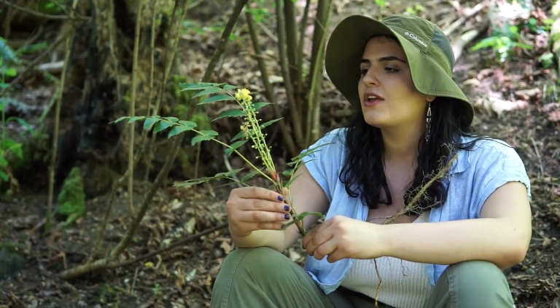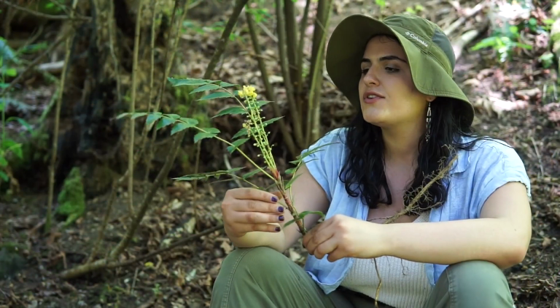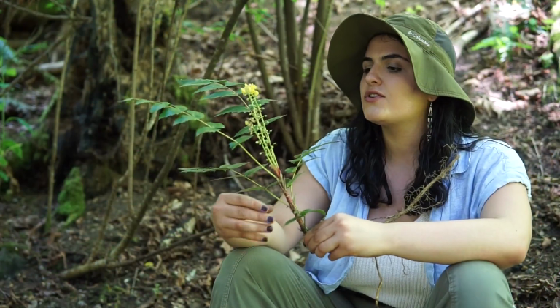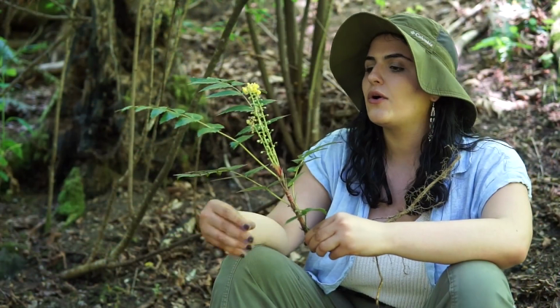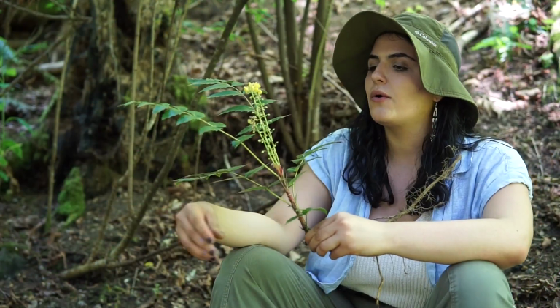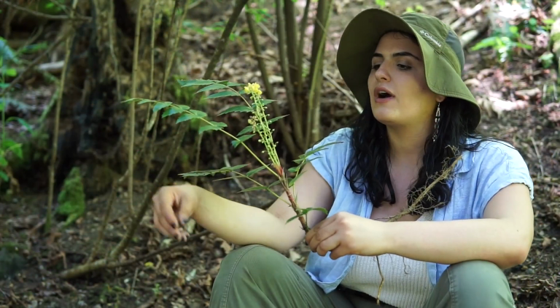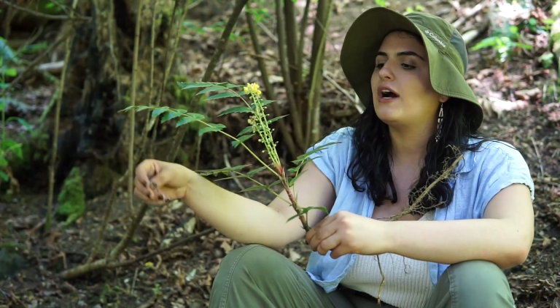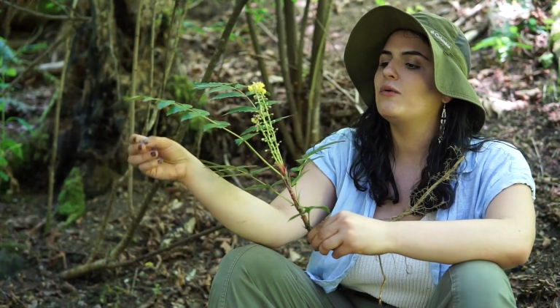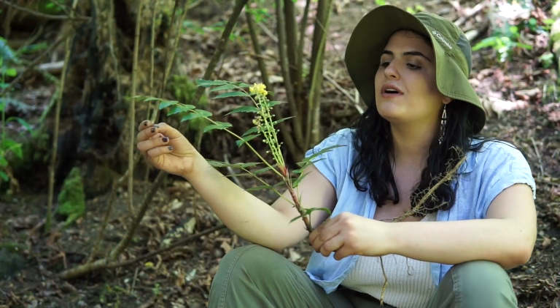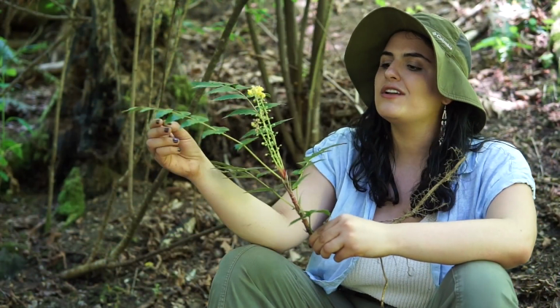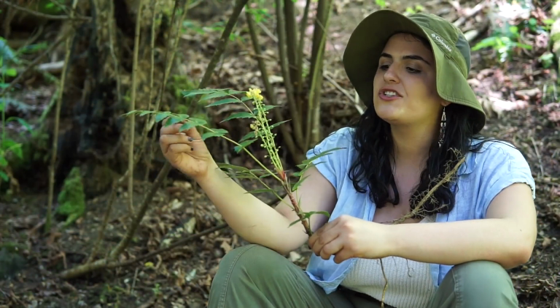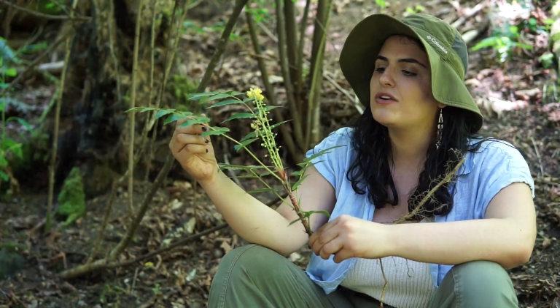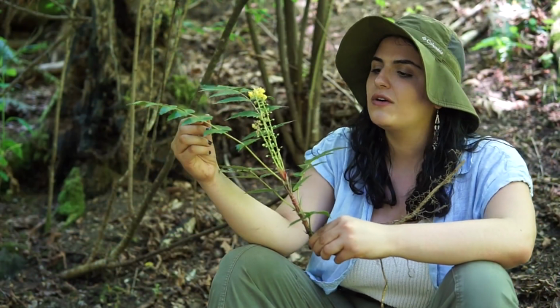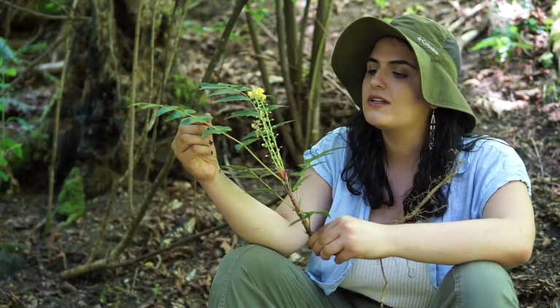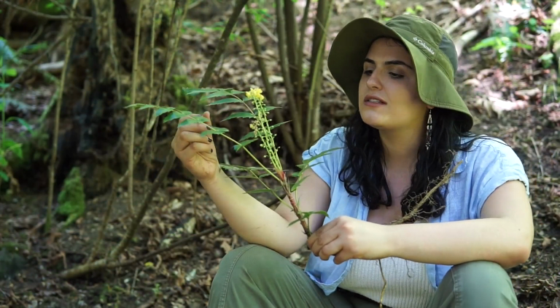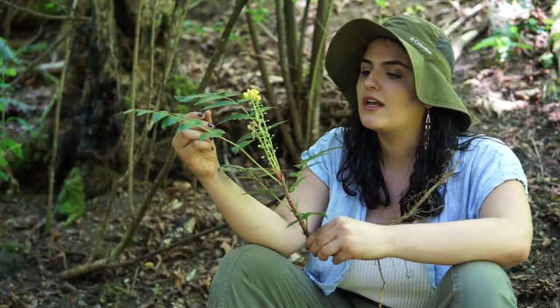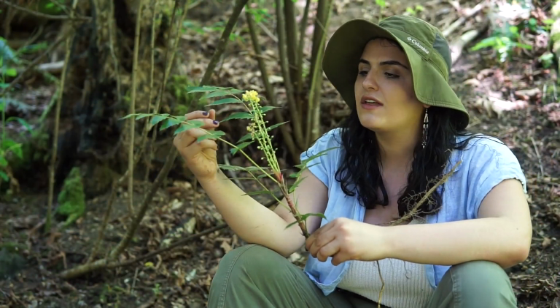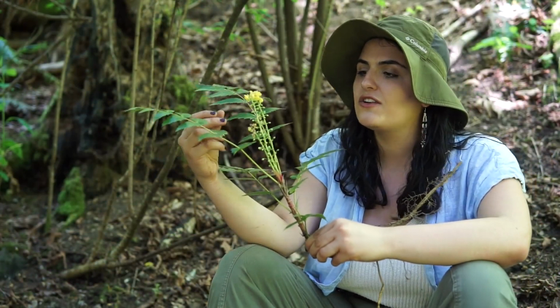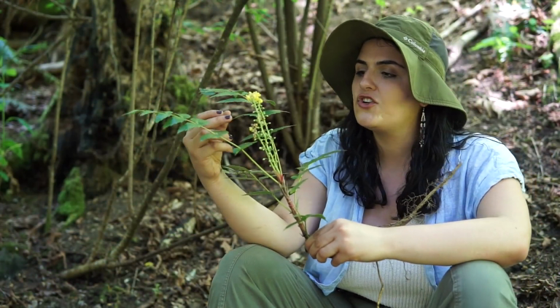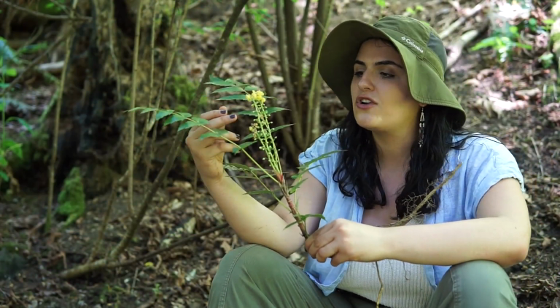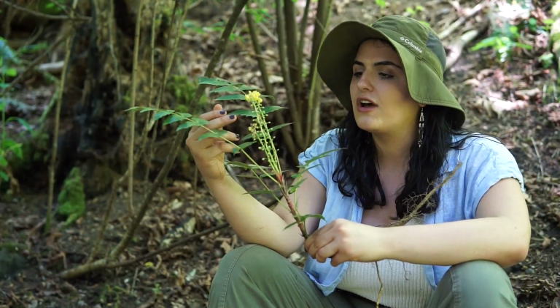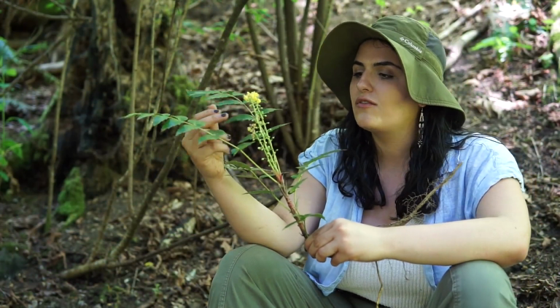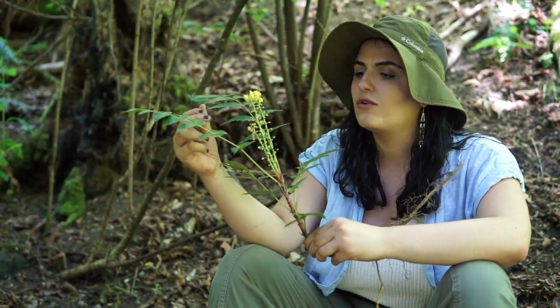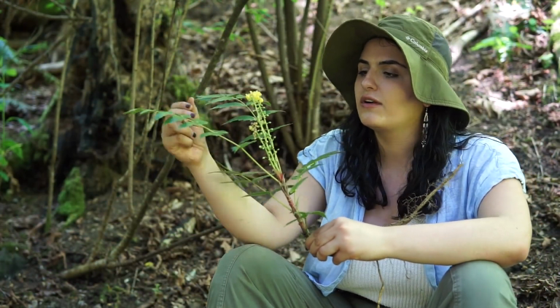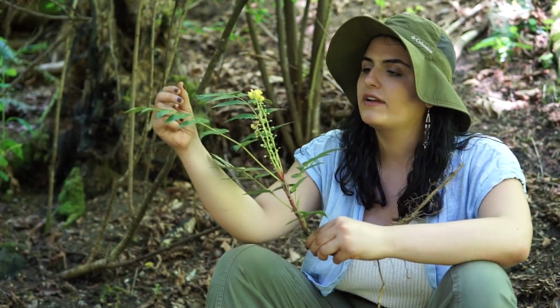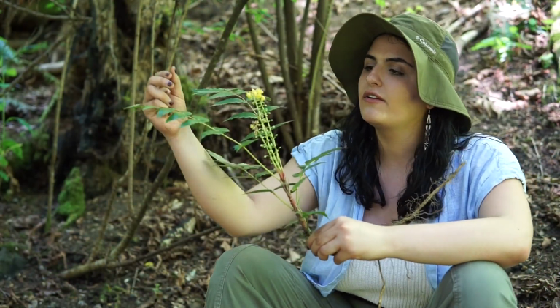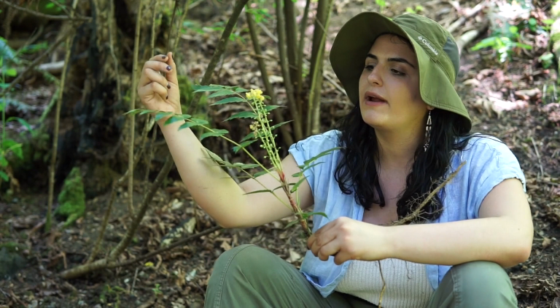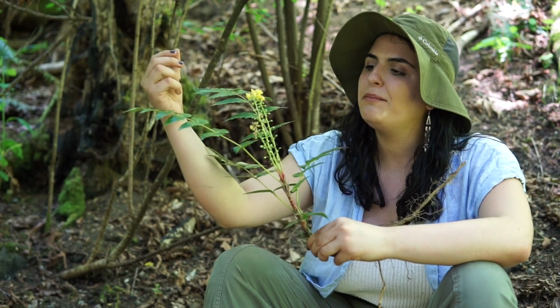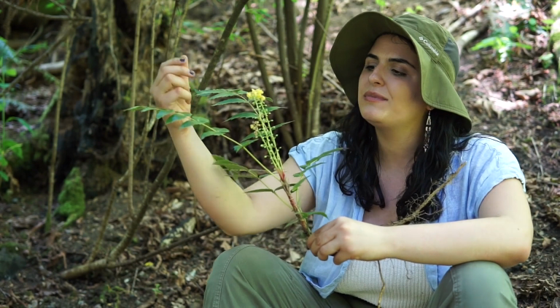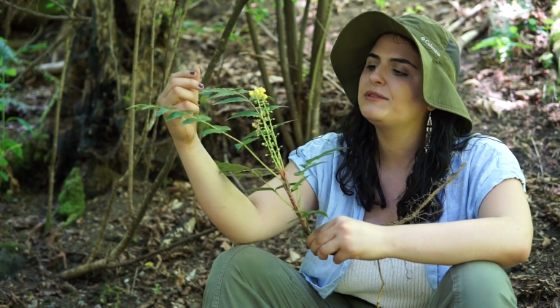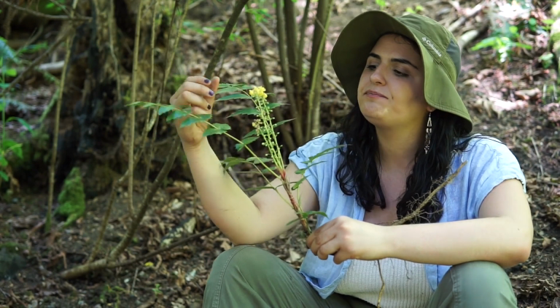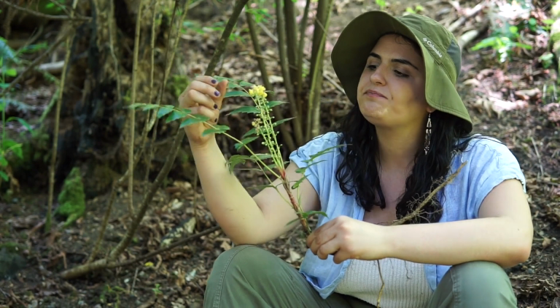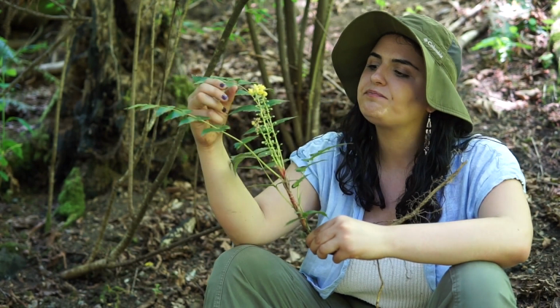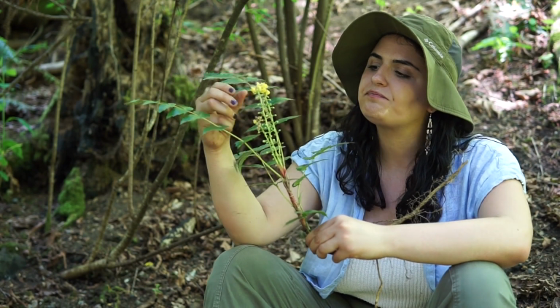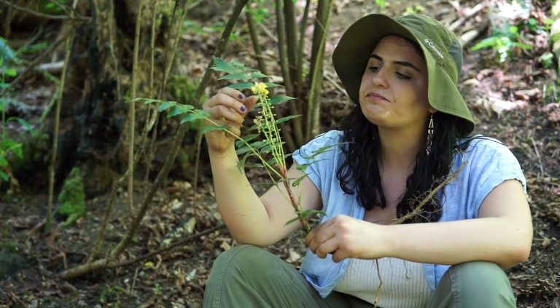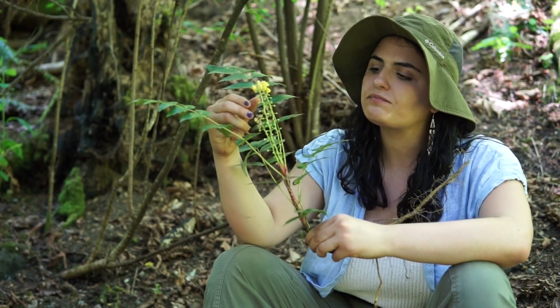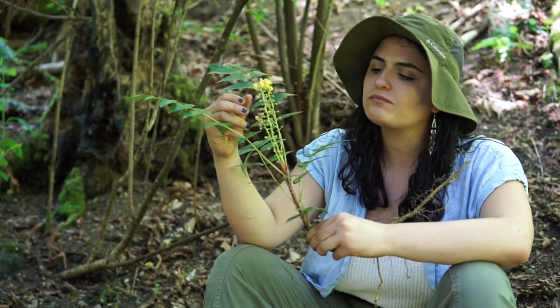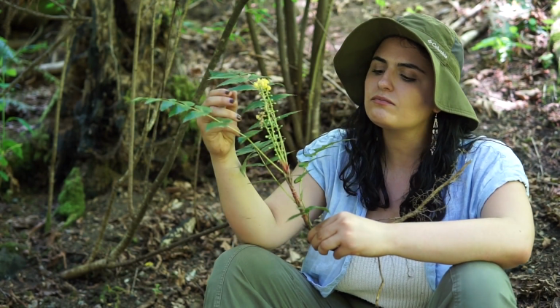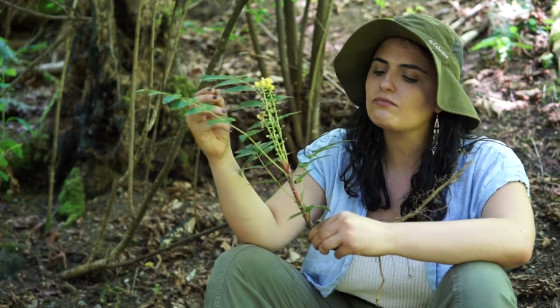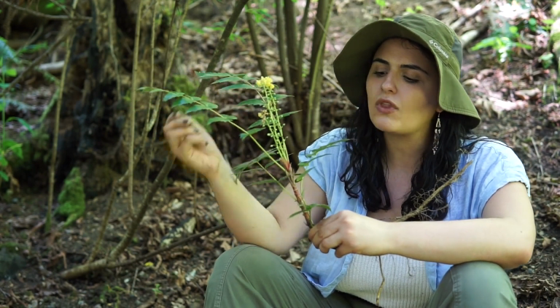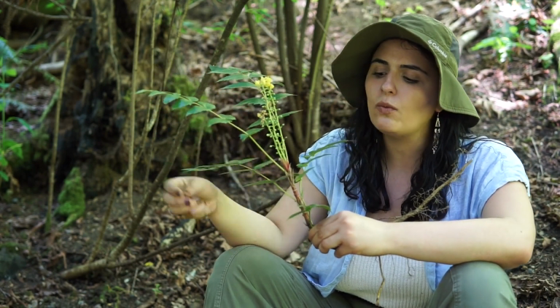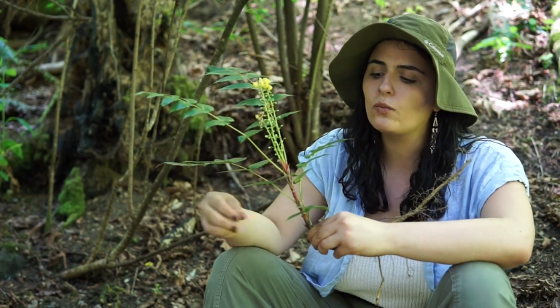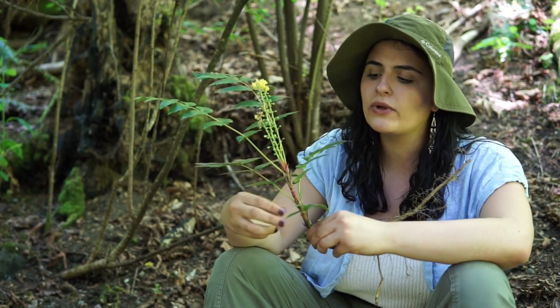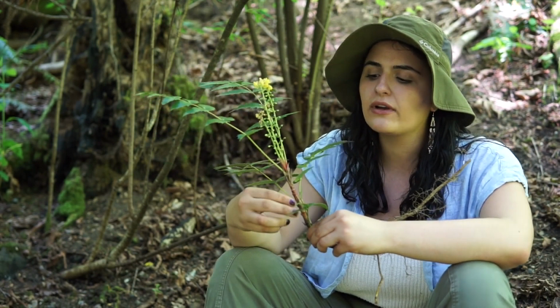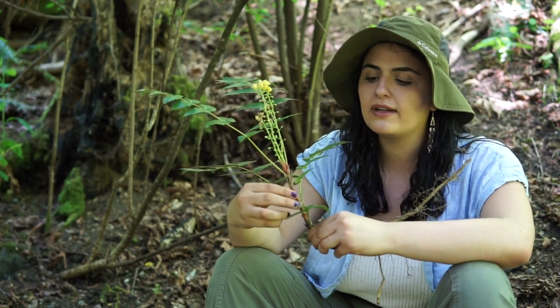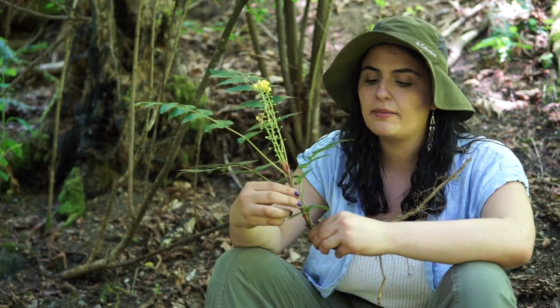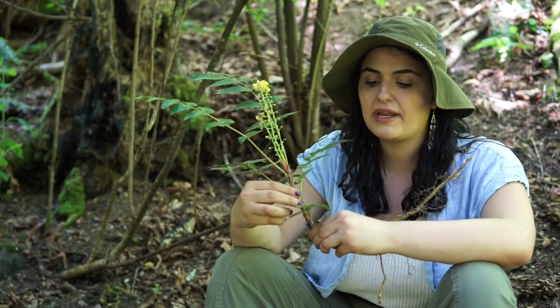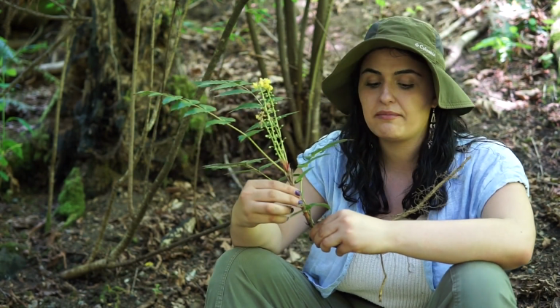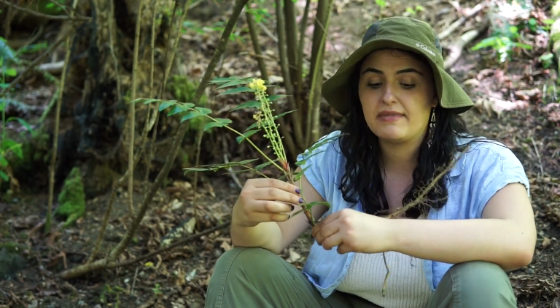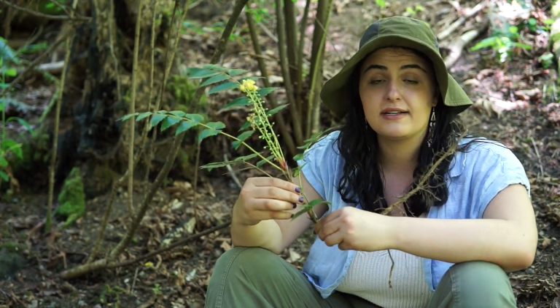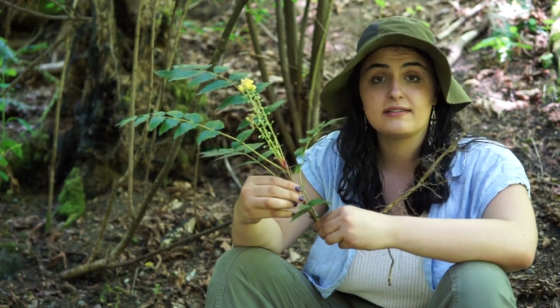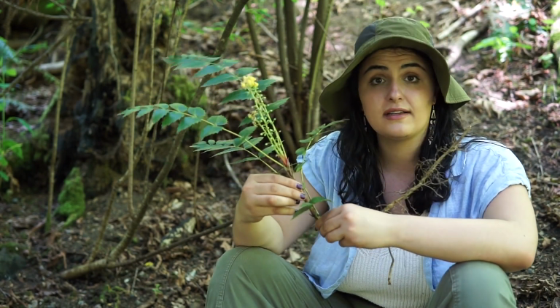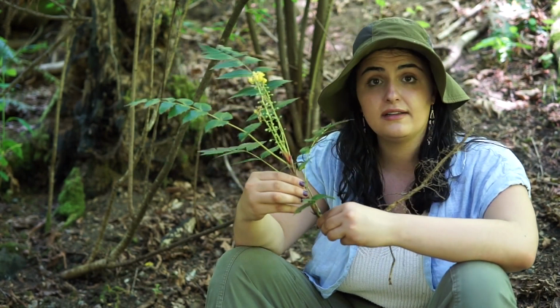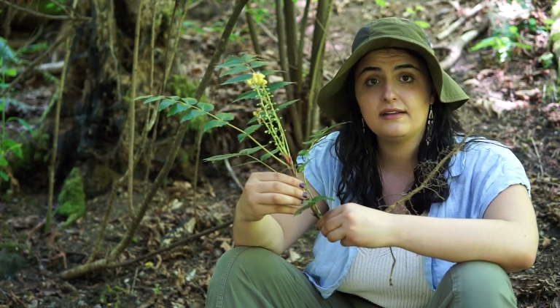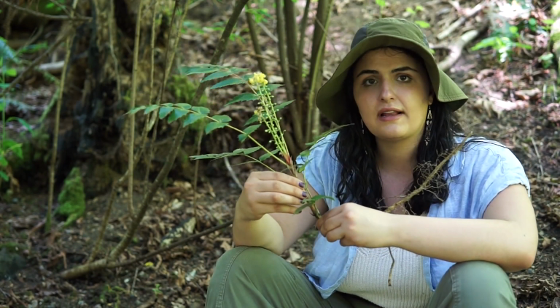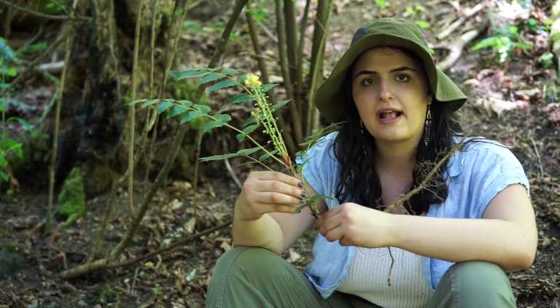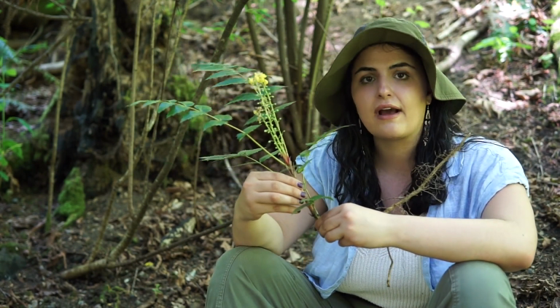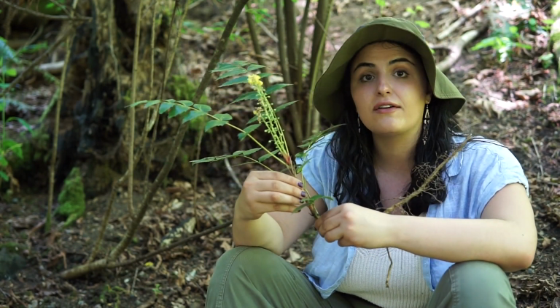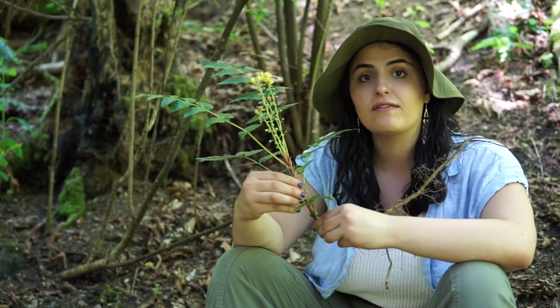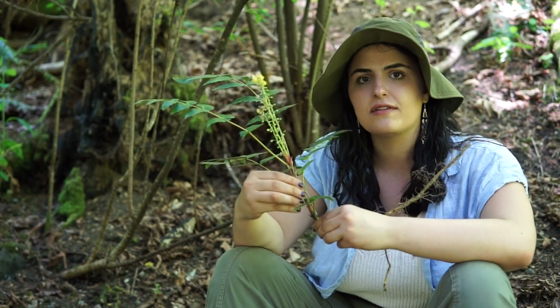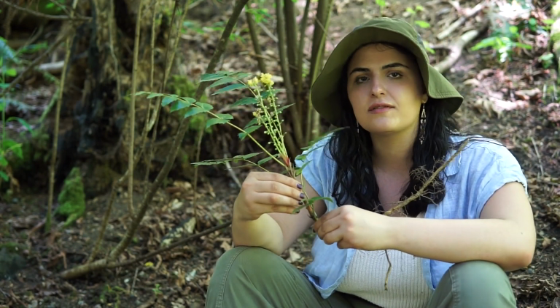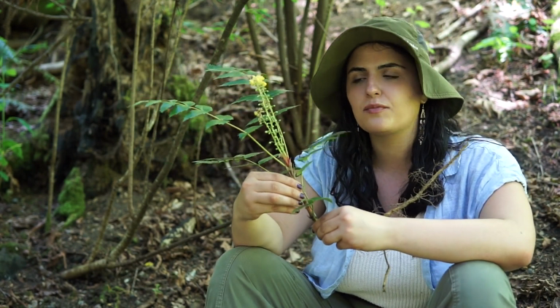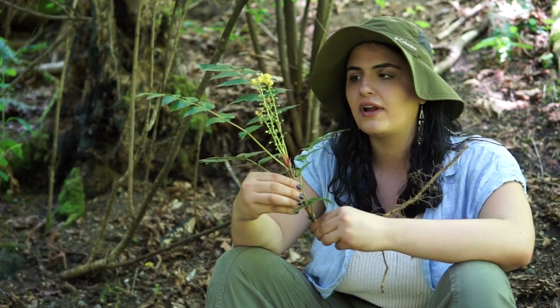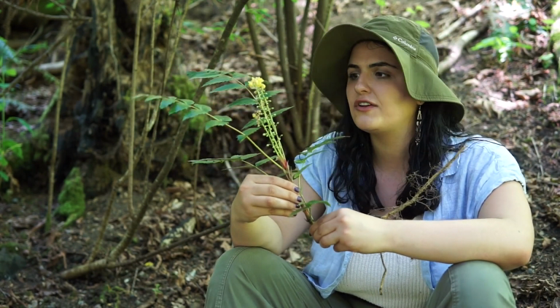I want to show another shot of Oregon grape. We are going to make medicine out of this branch.